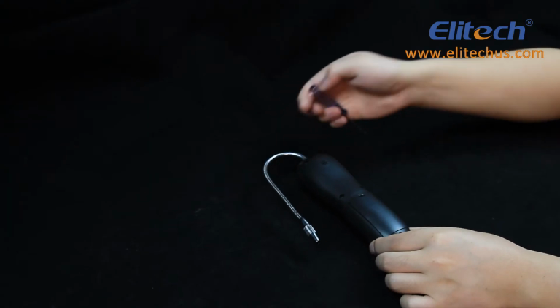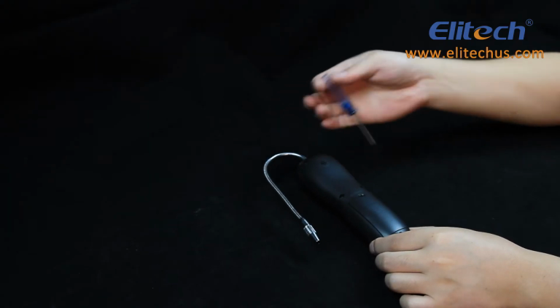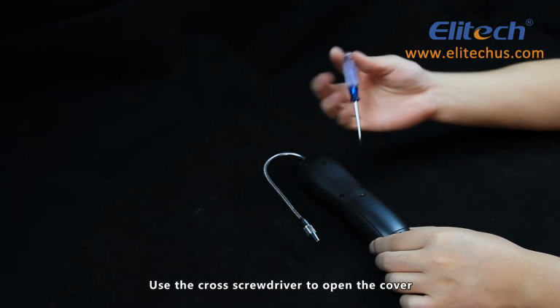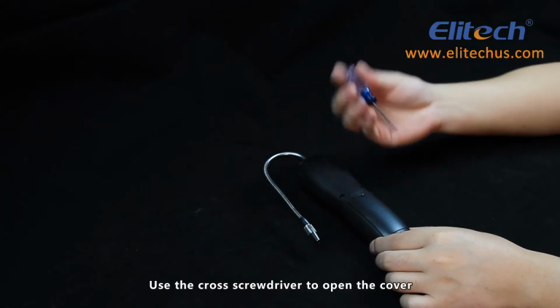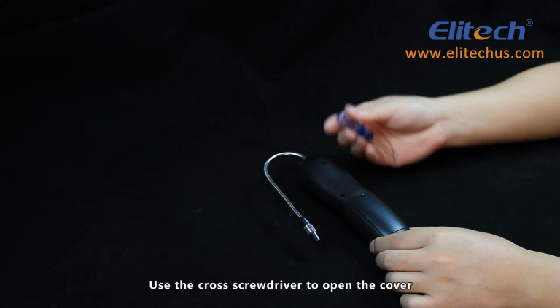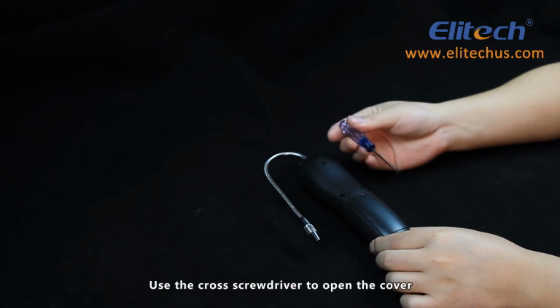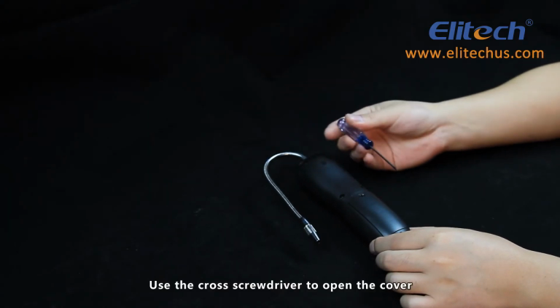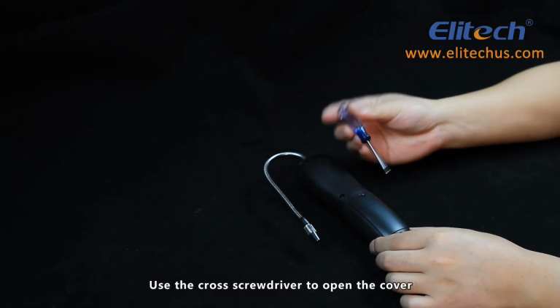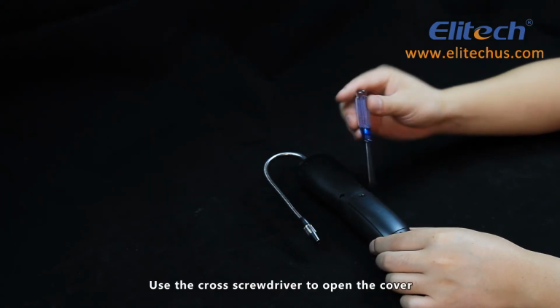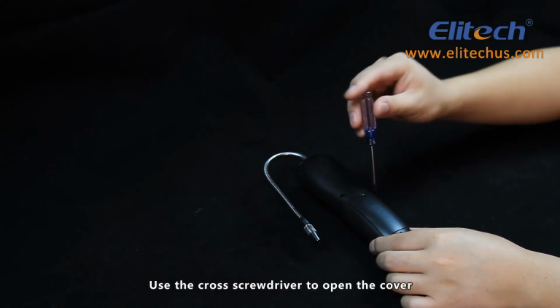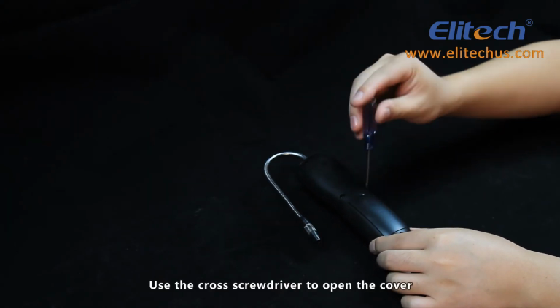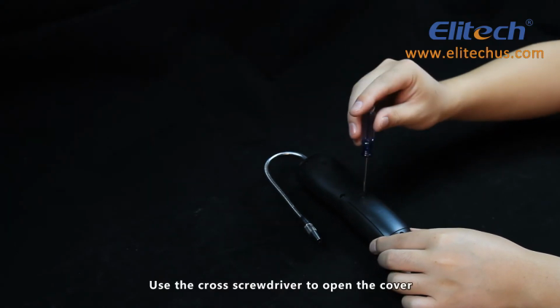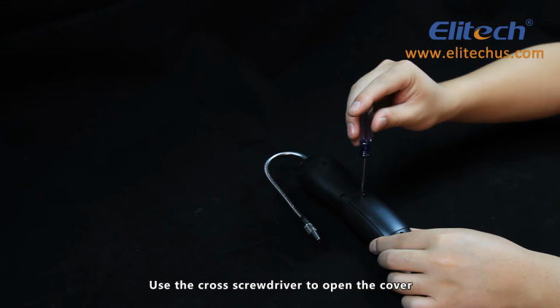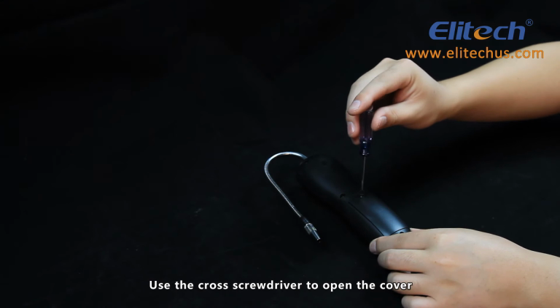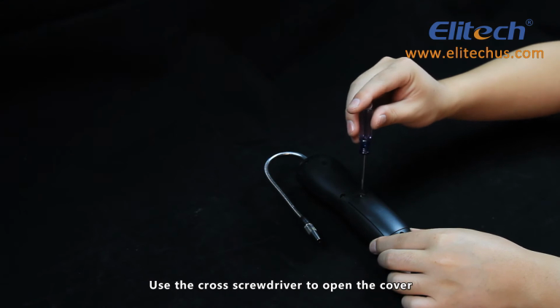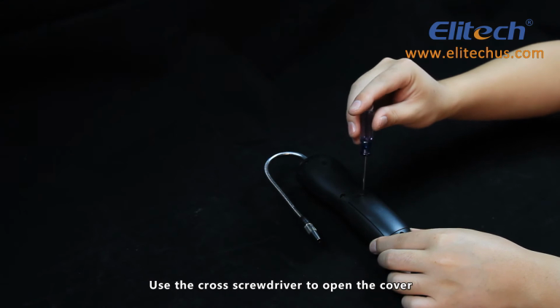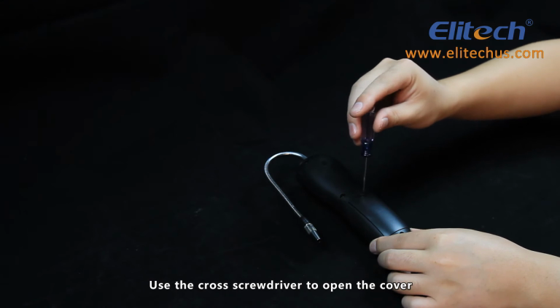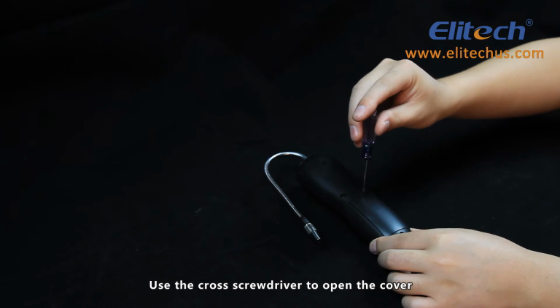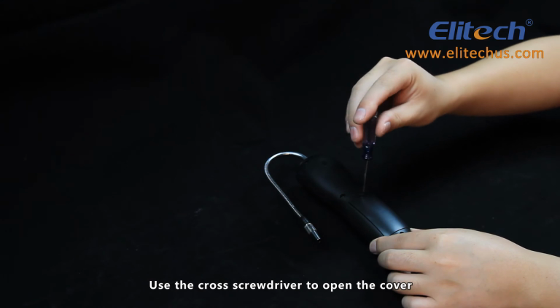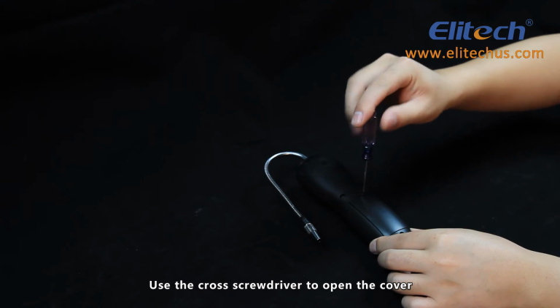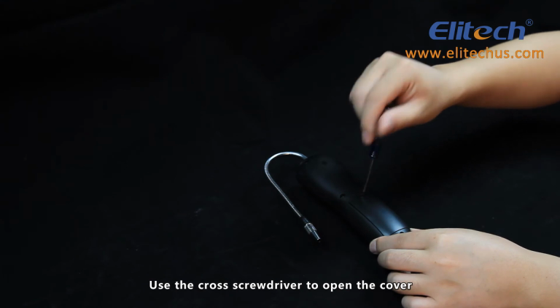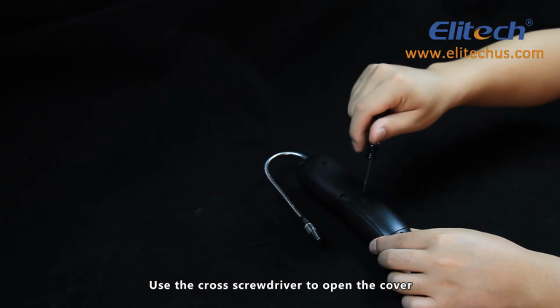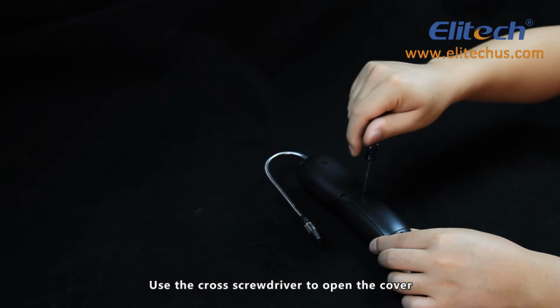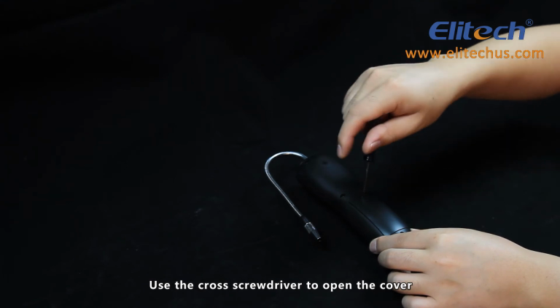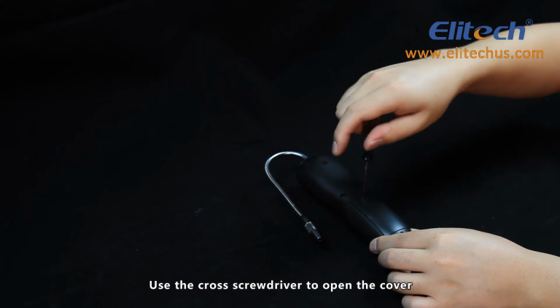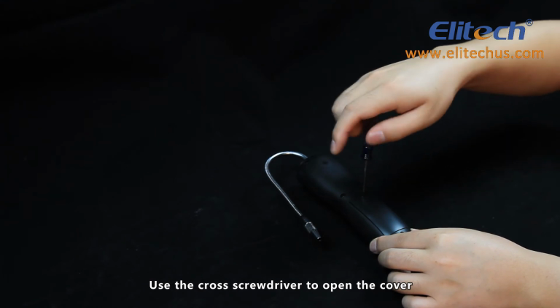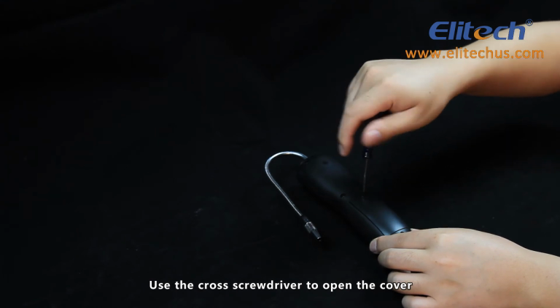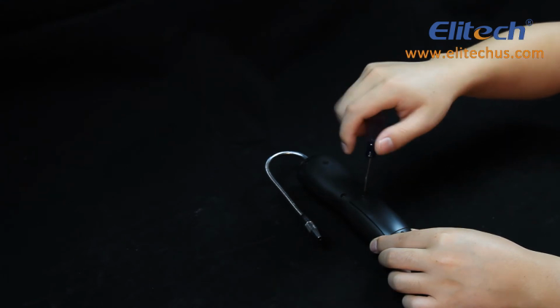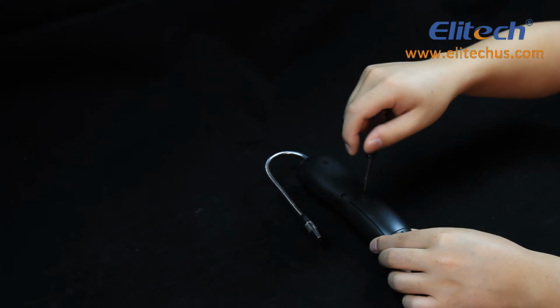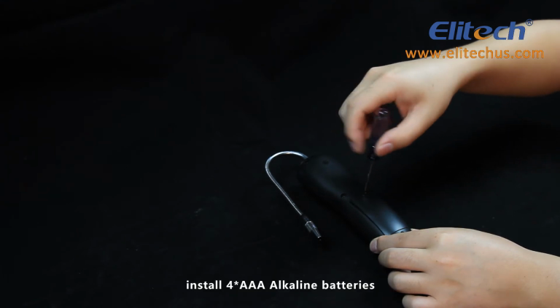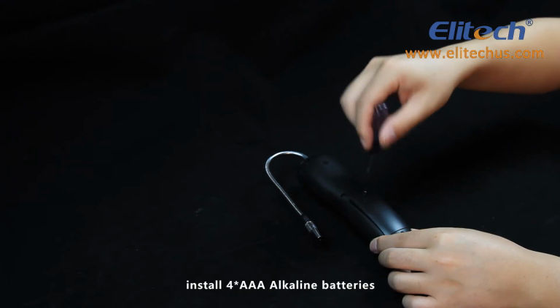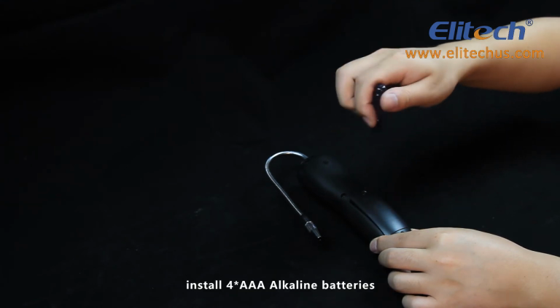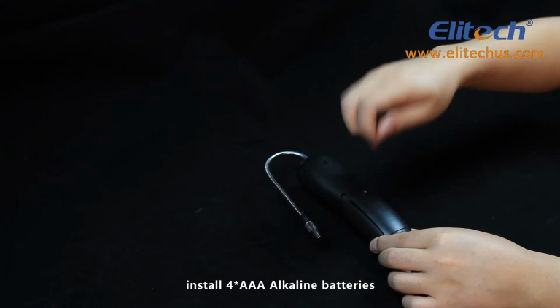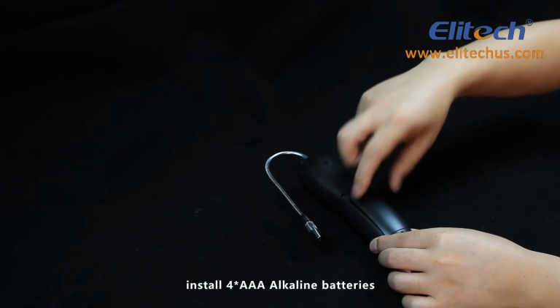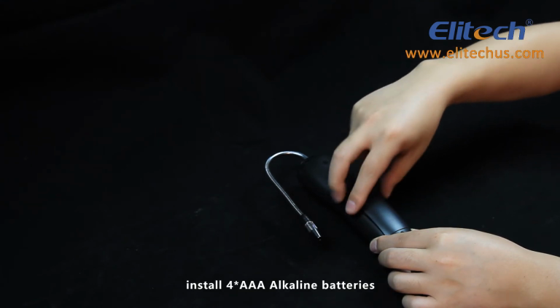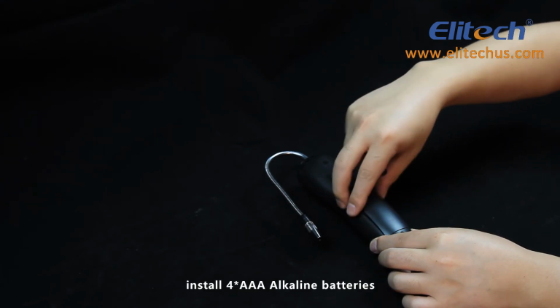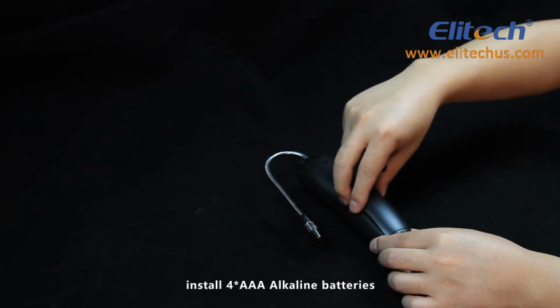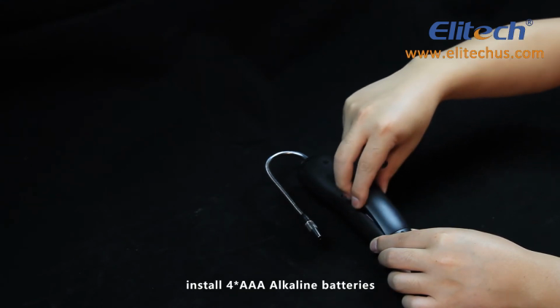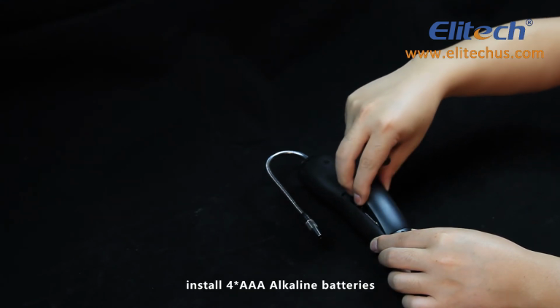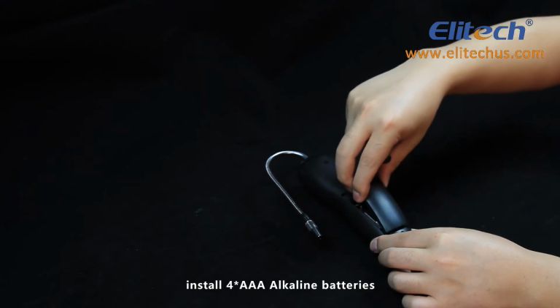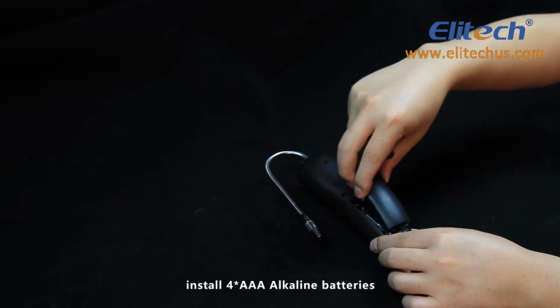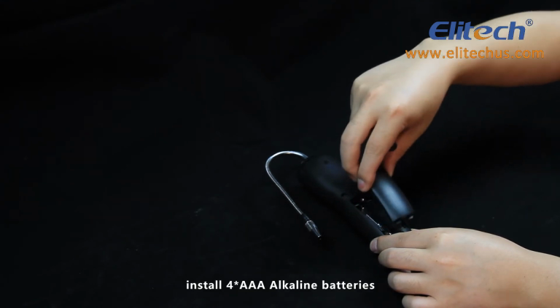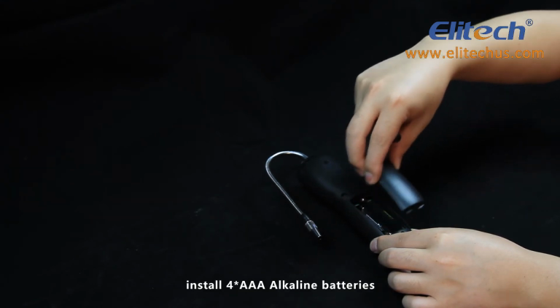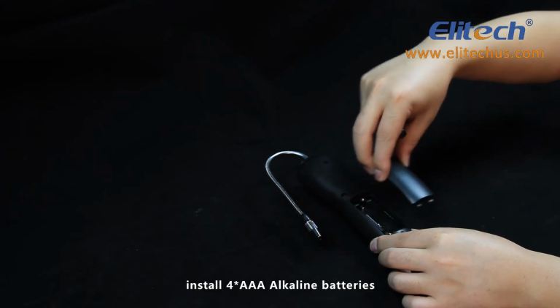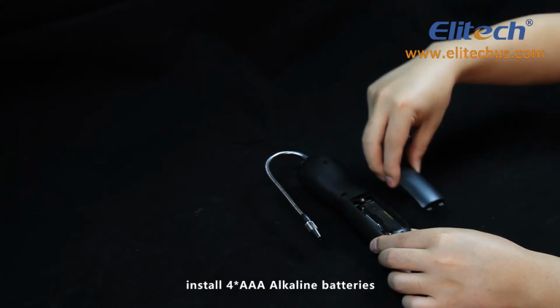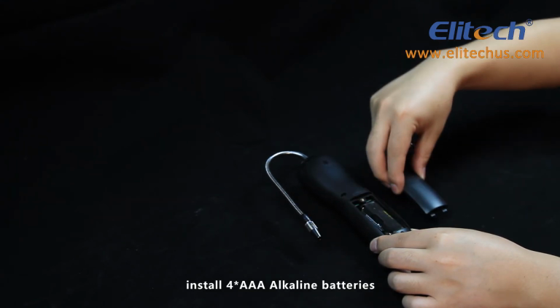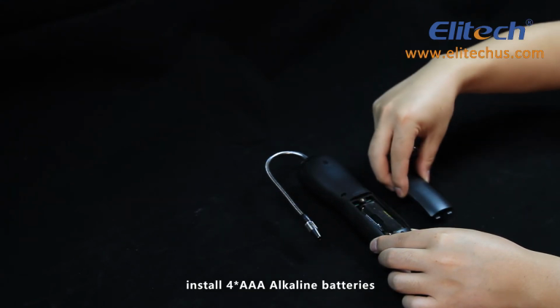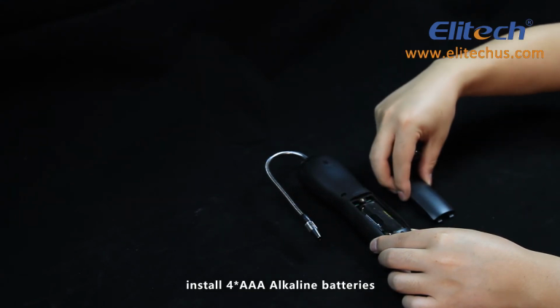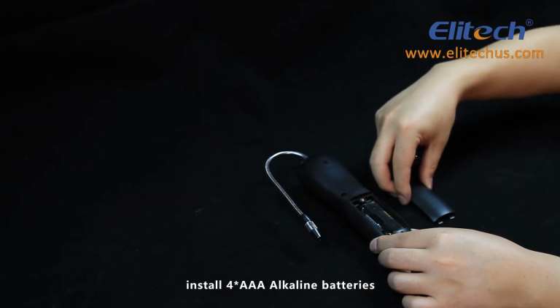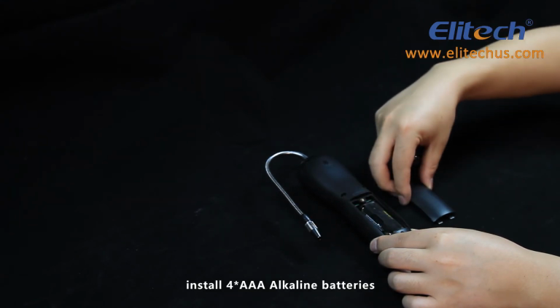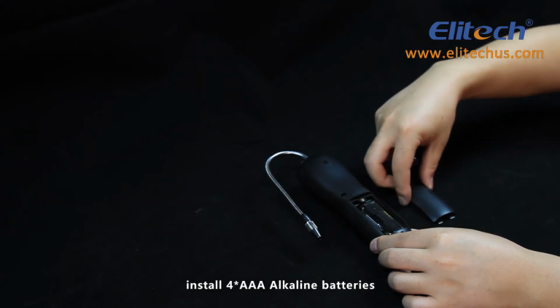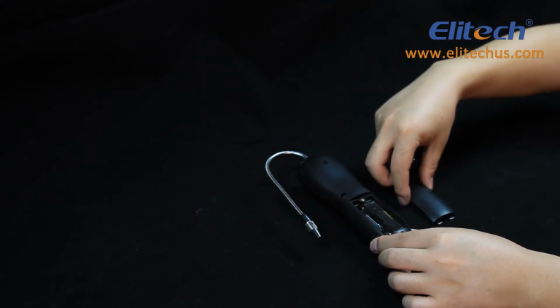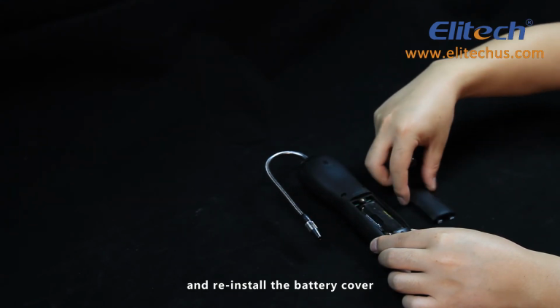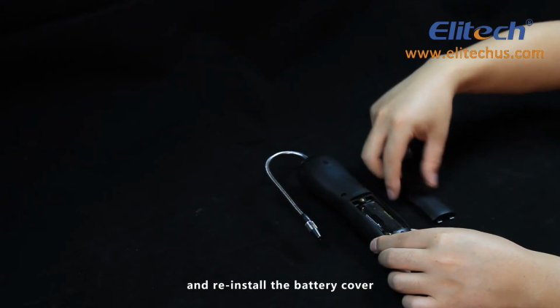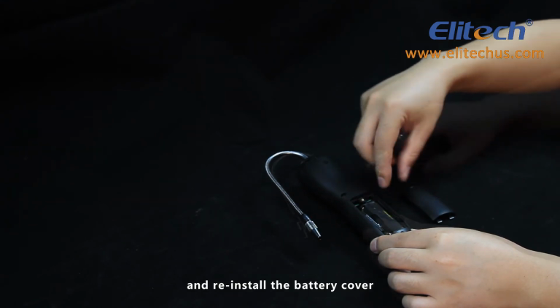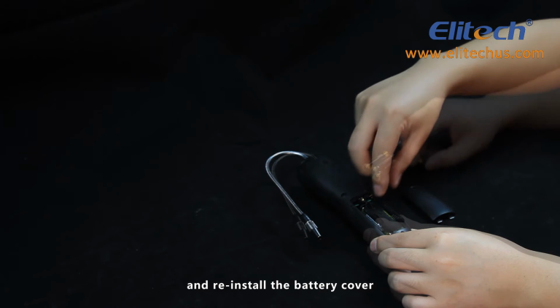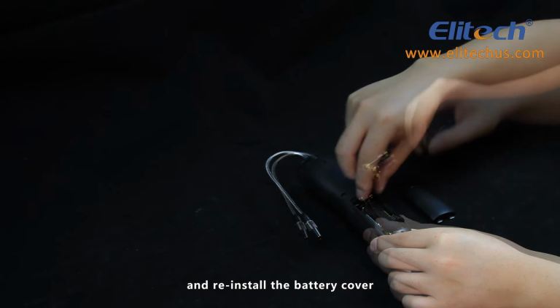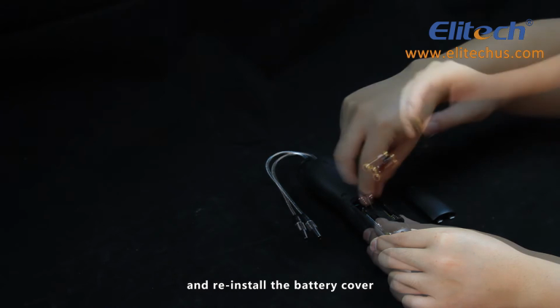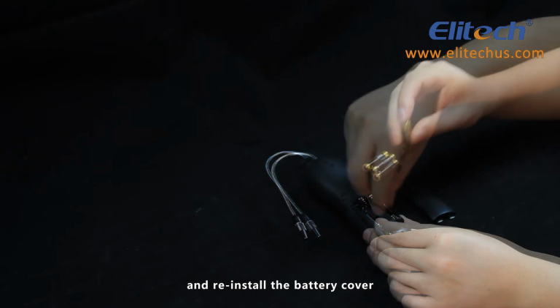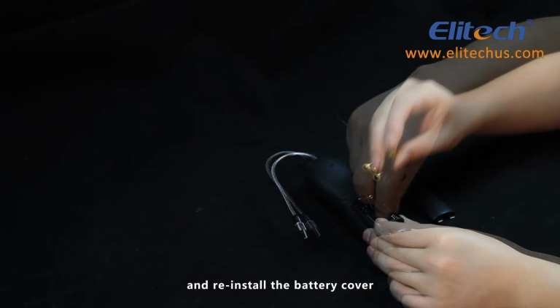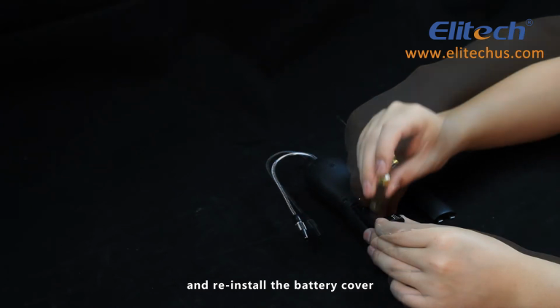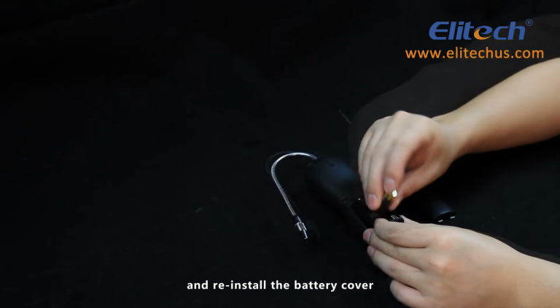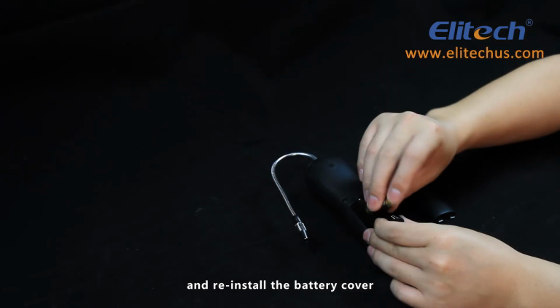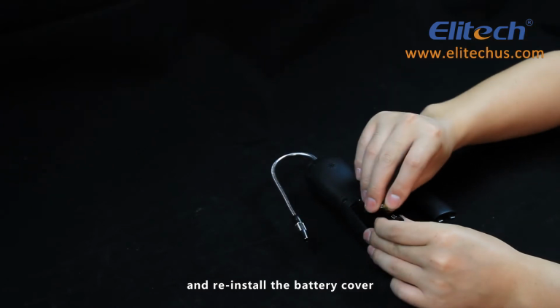Use the Phillips head screwdriver to open the cover, install four AAA alkaline batteries, and reinstall the battery cover.